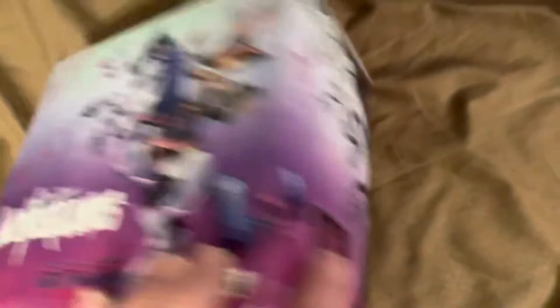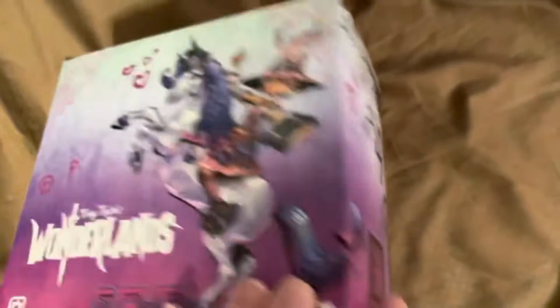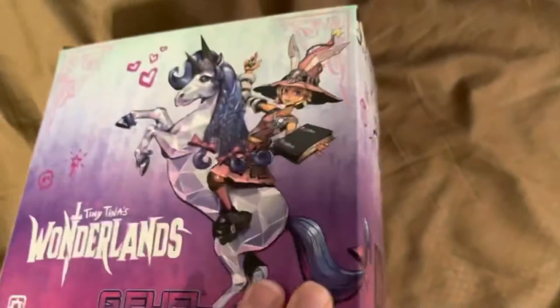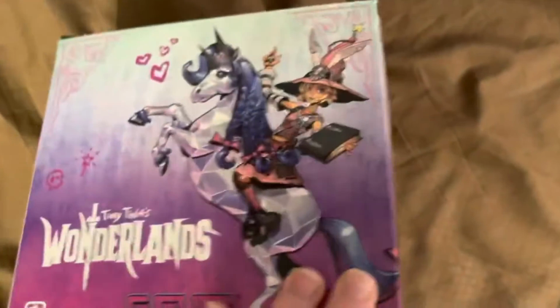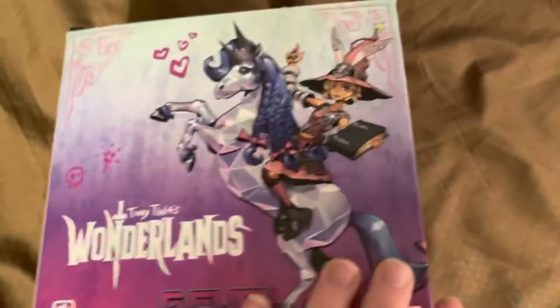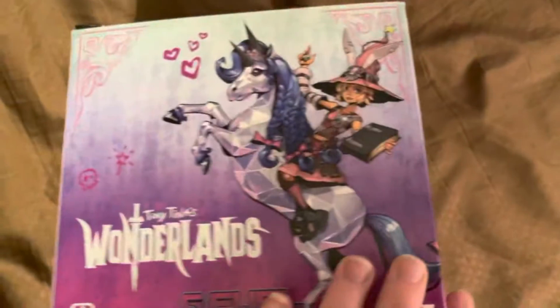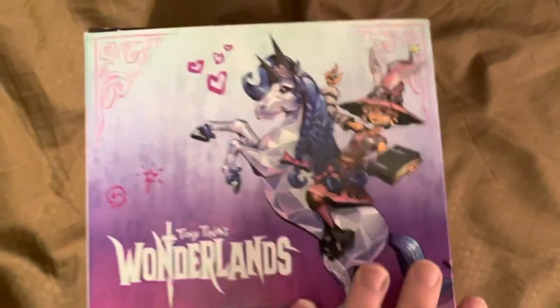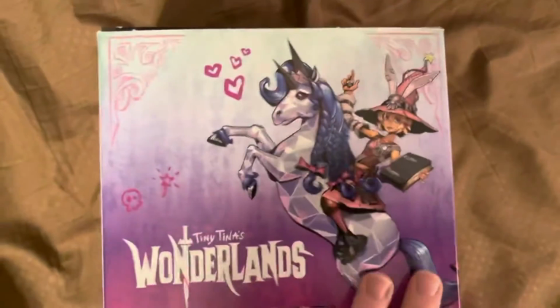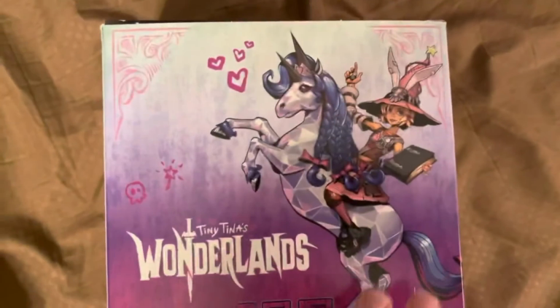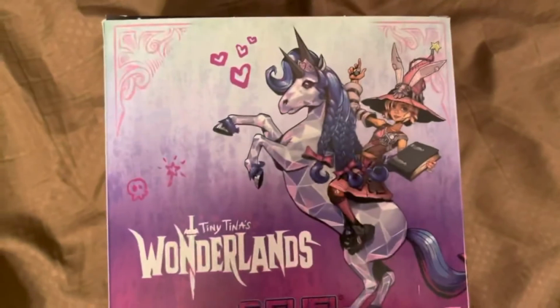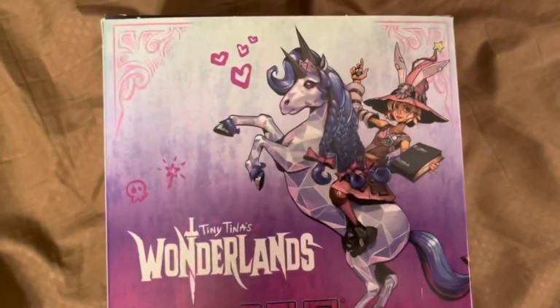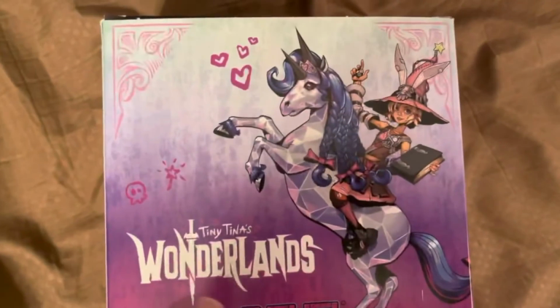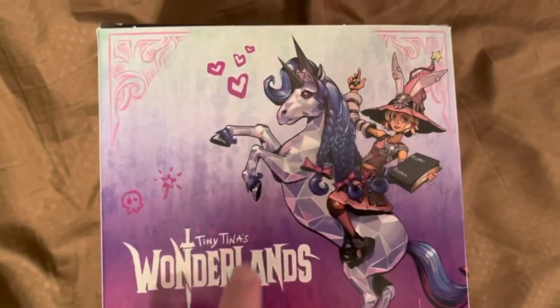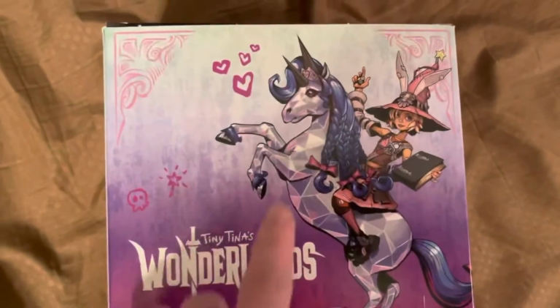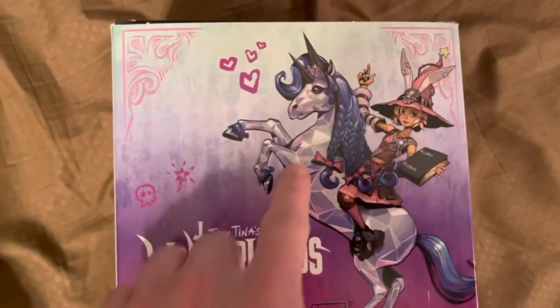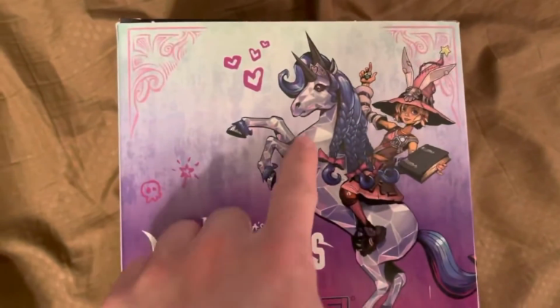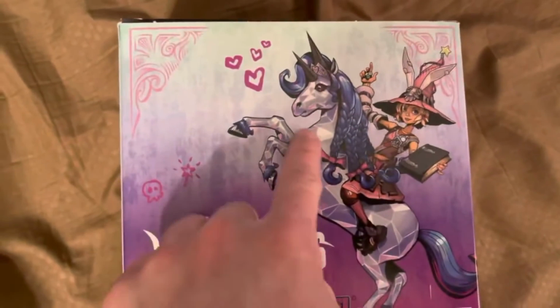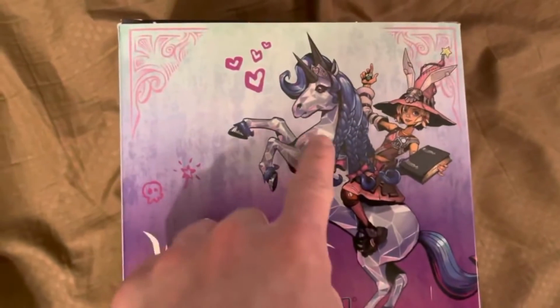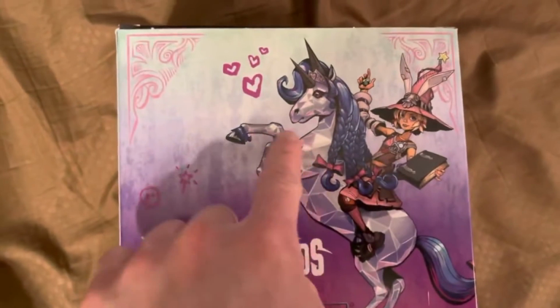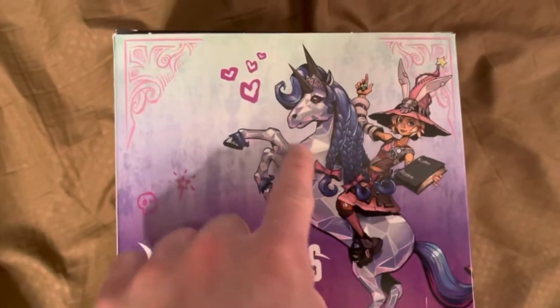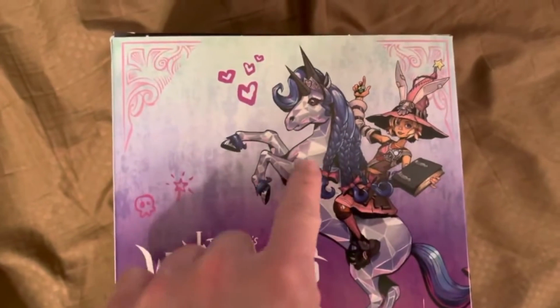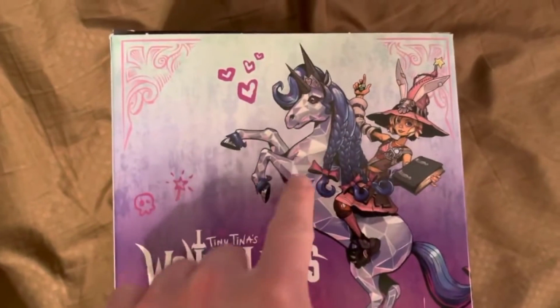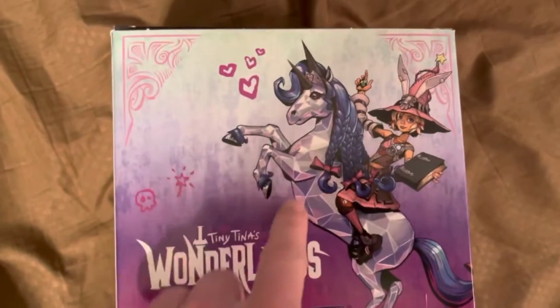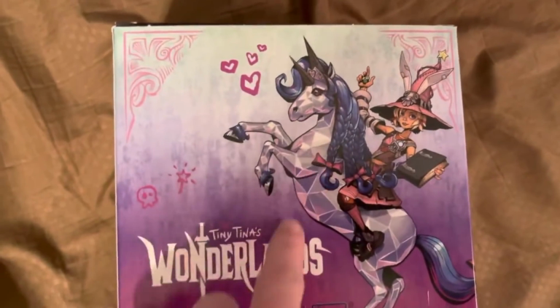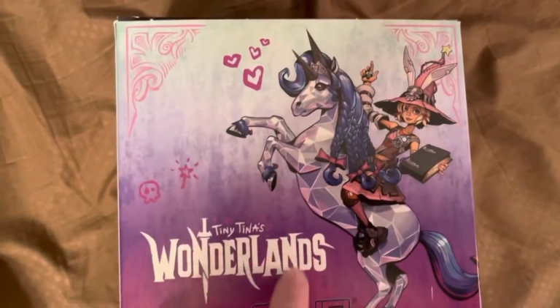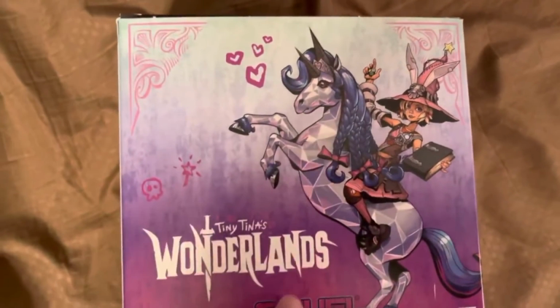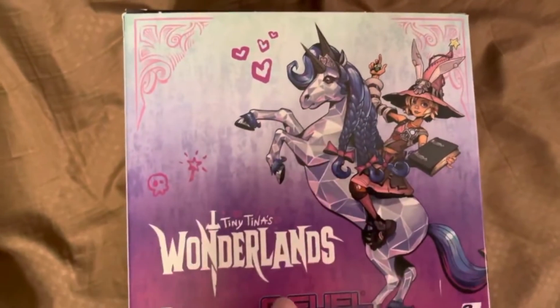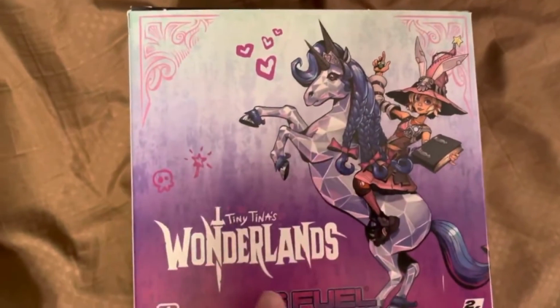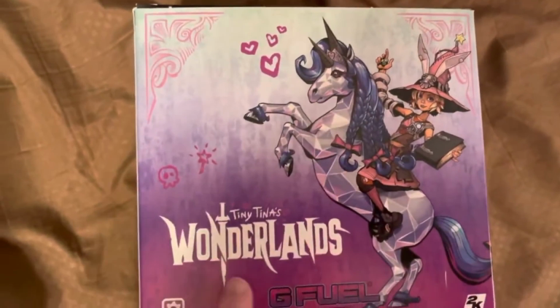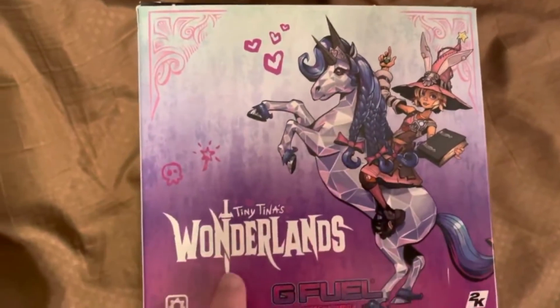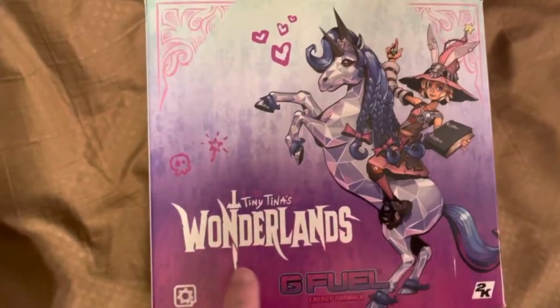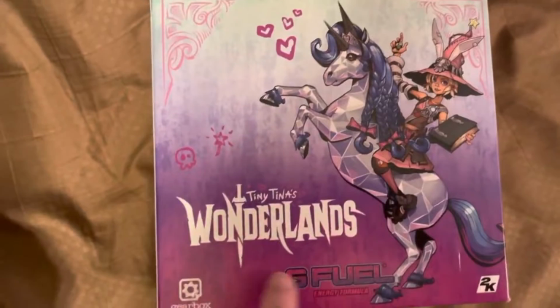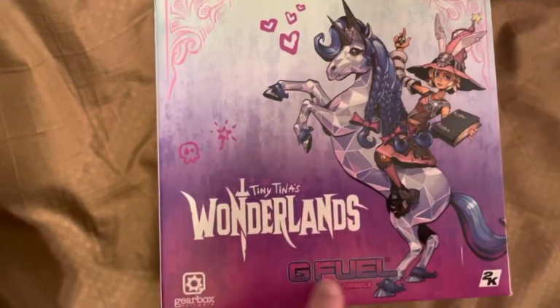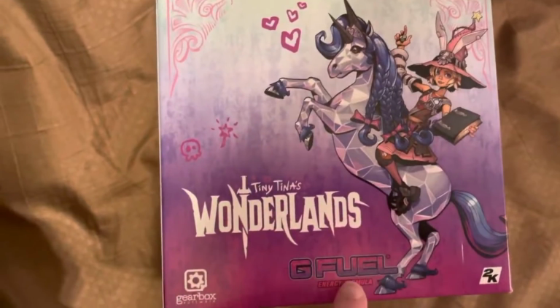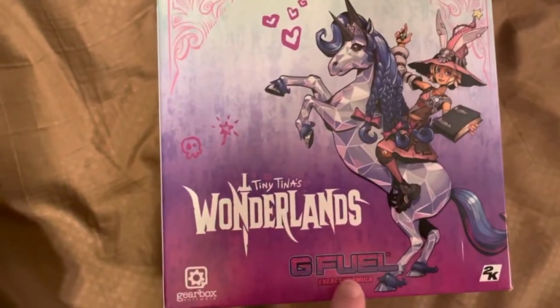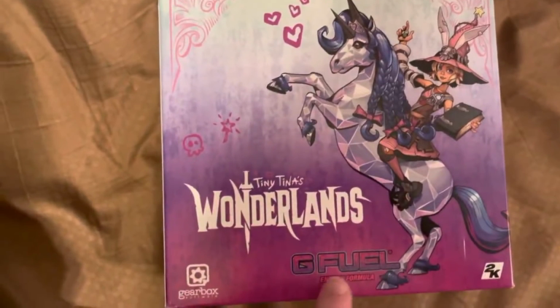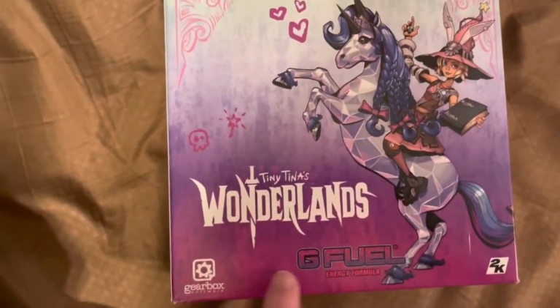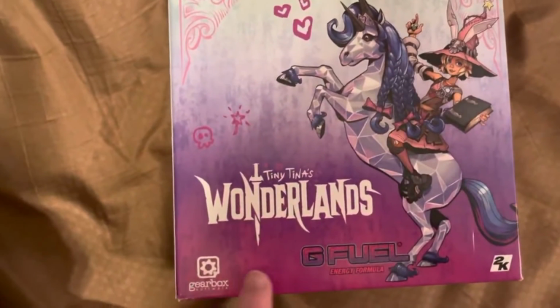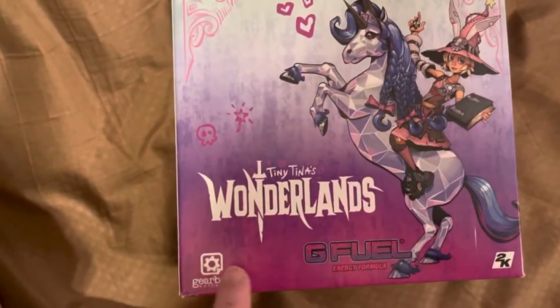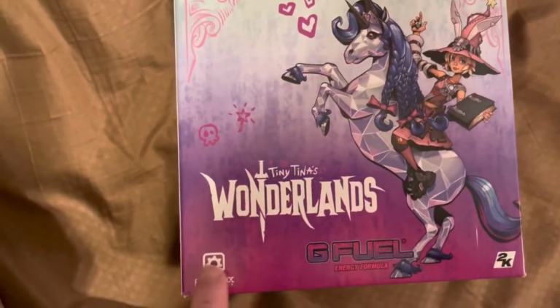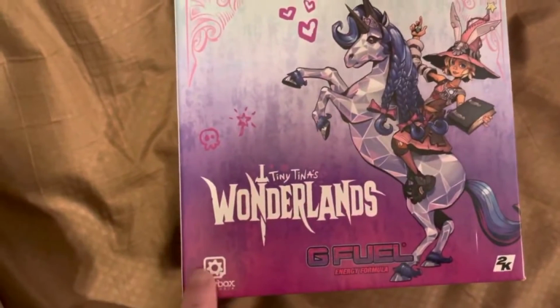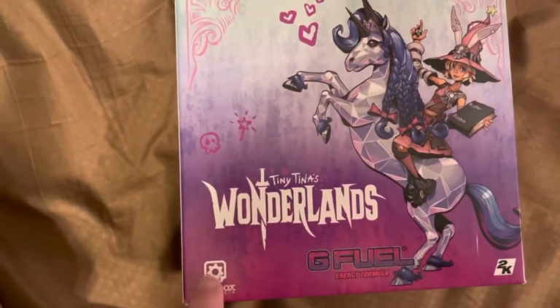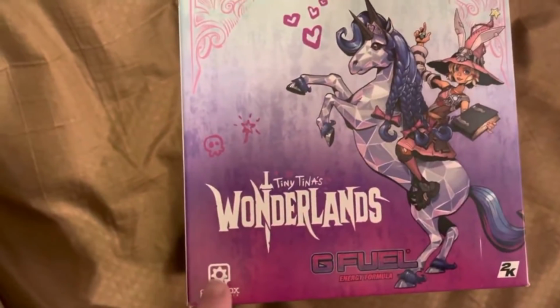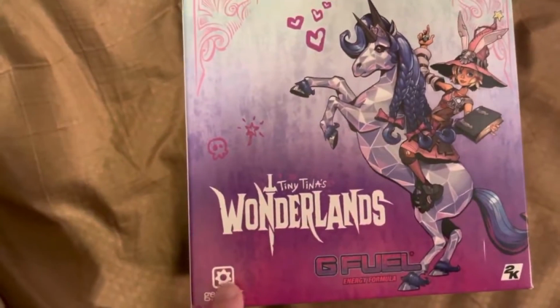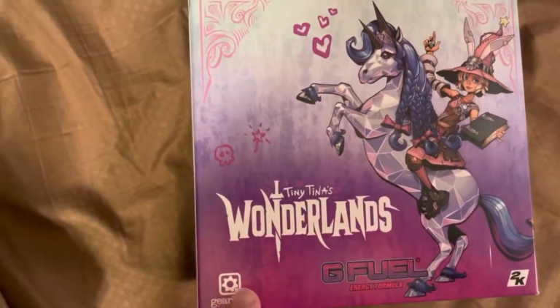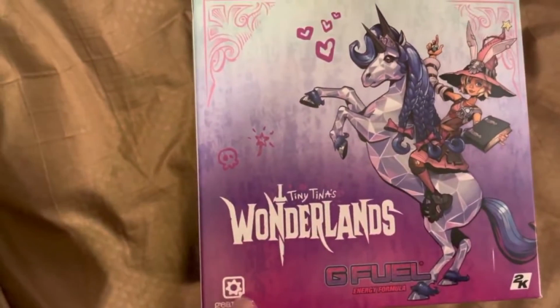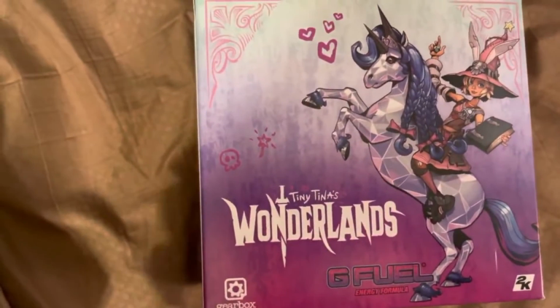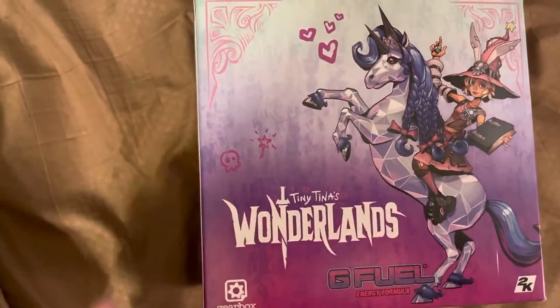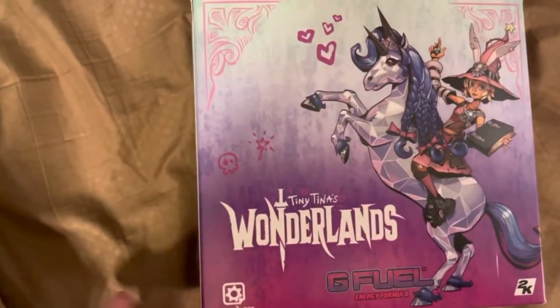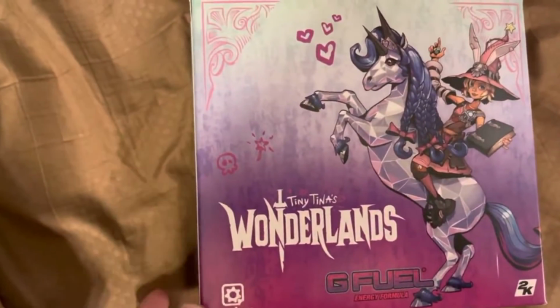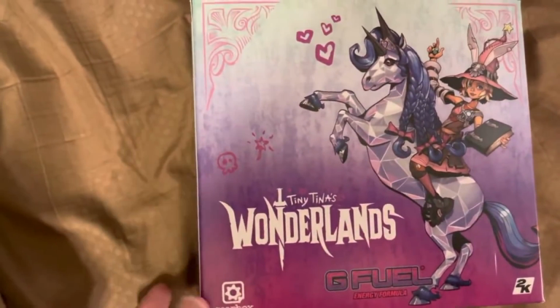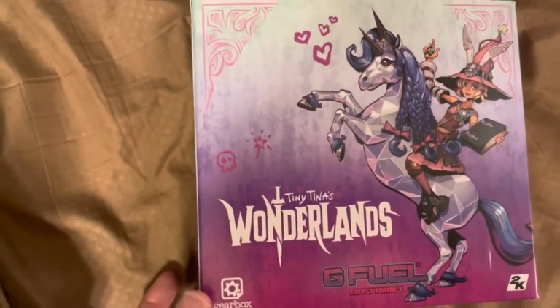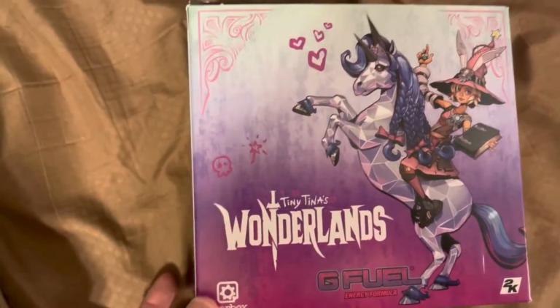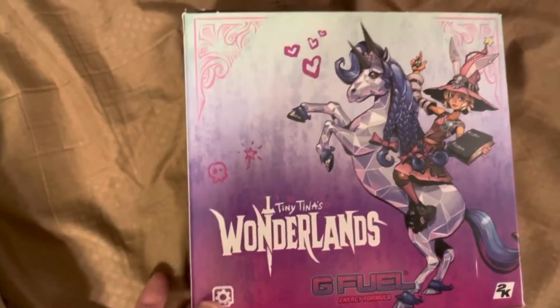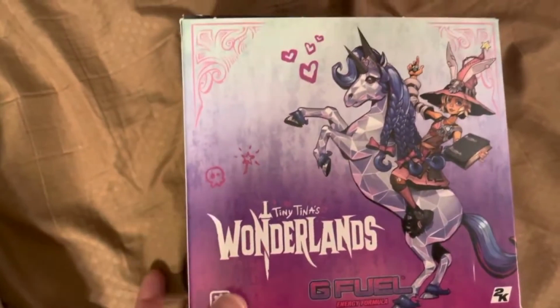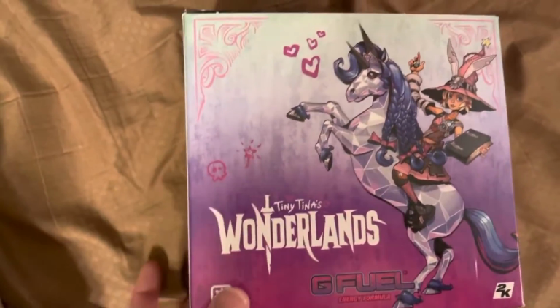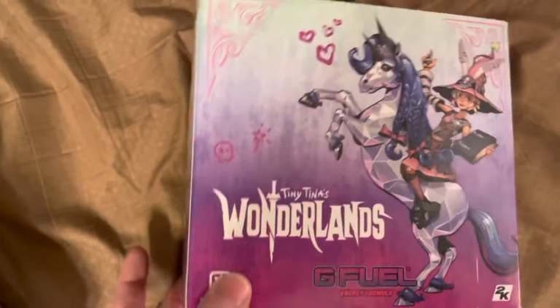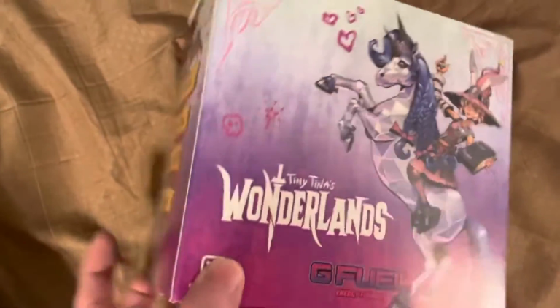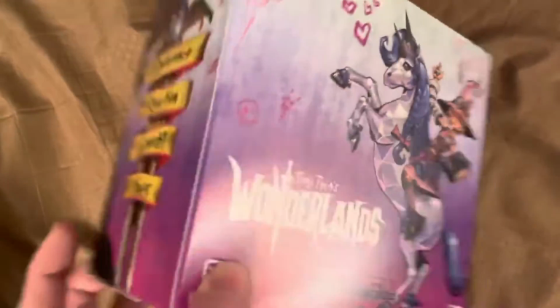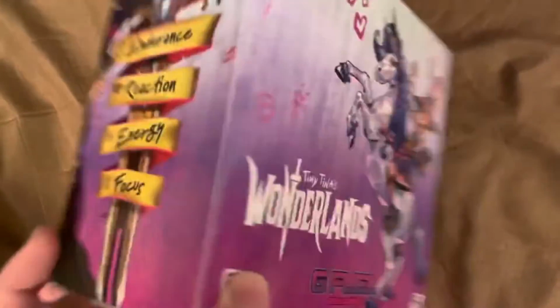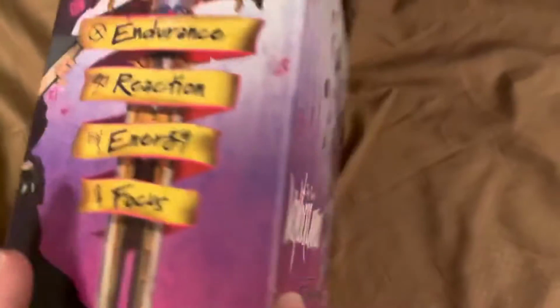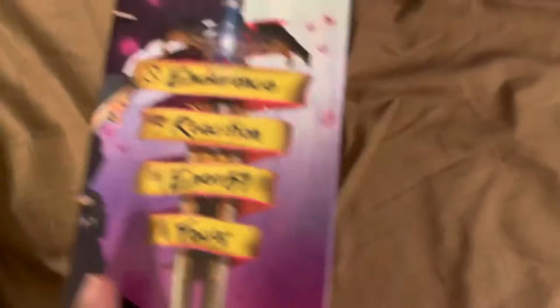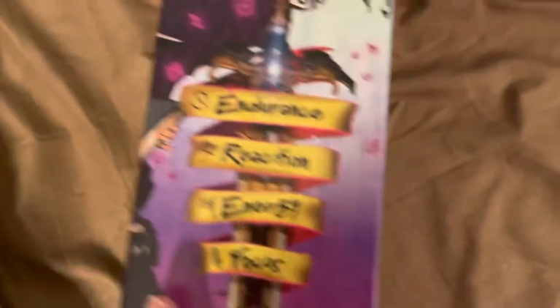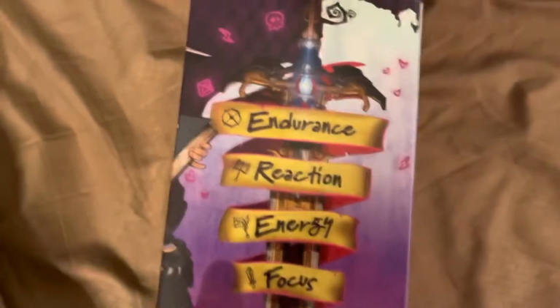Let's check out the back of it. Oh, there's Butt Stallion. Oh, this is so cool, man.